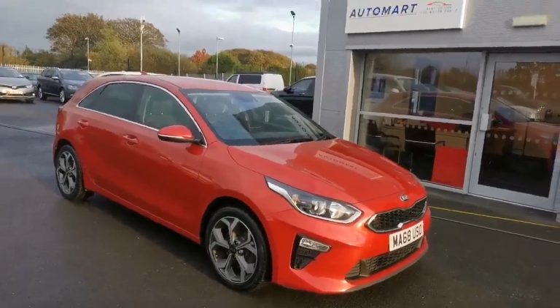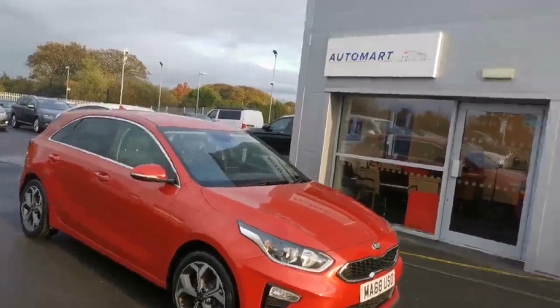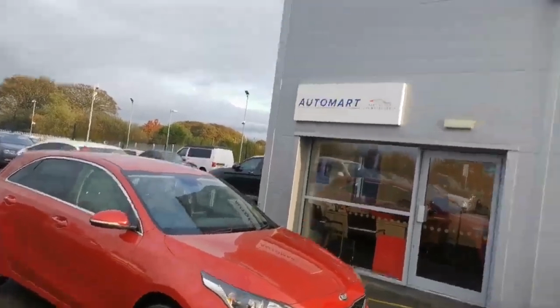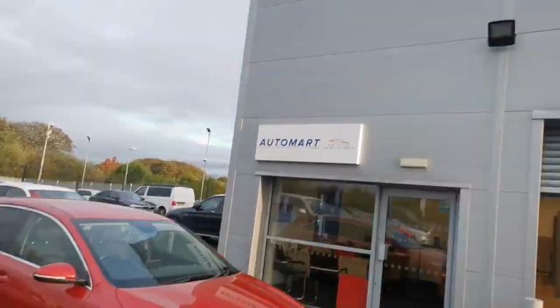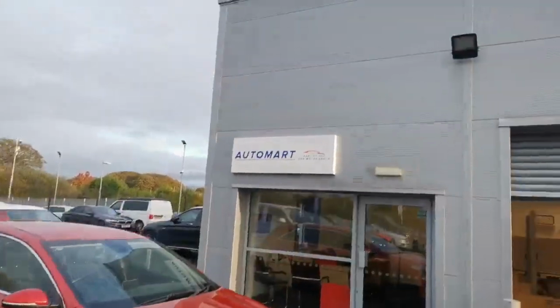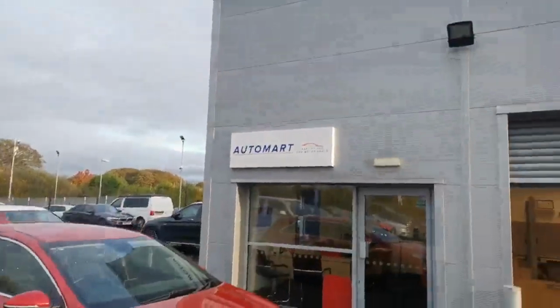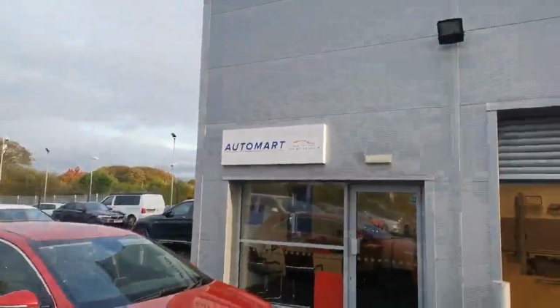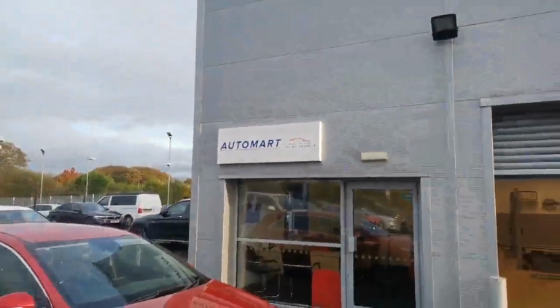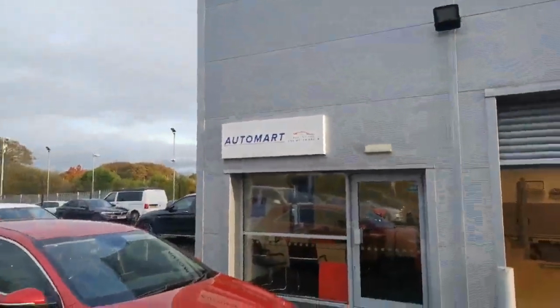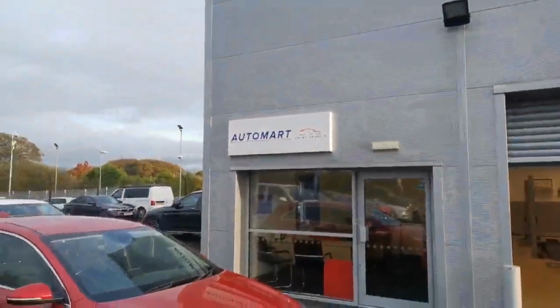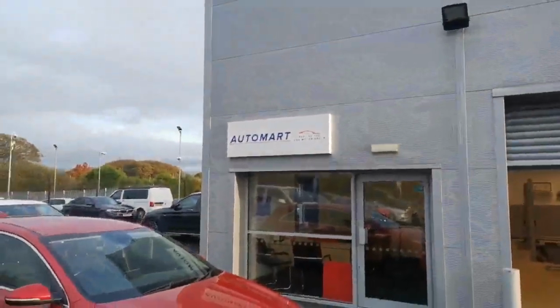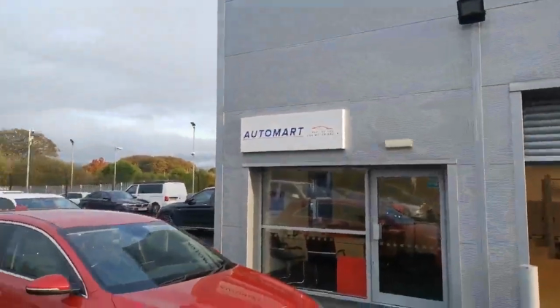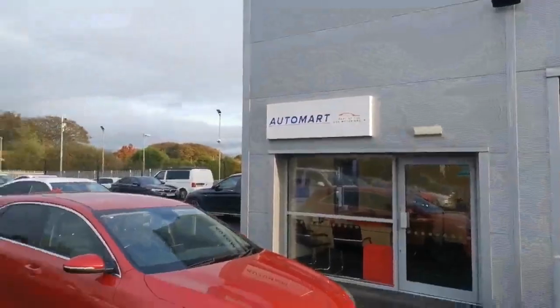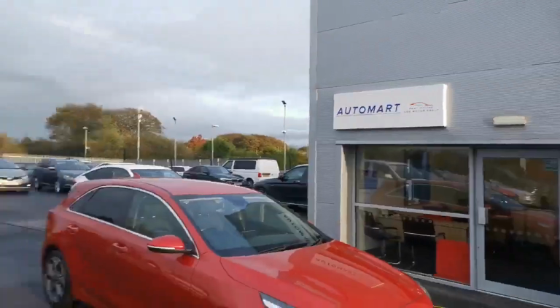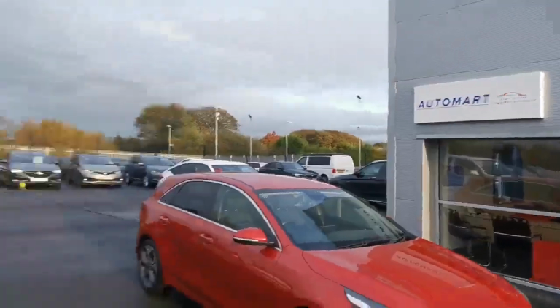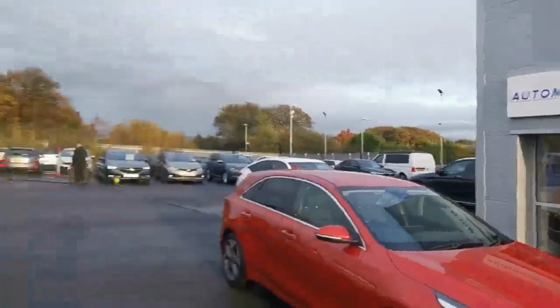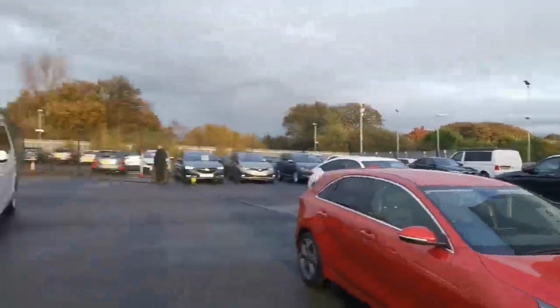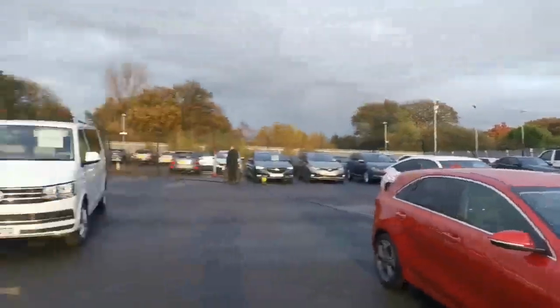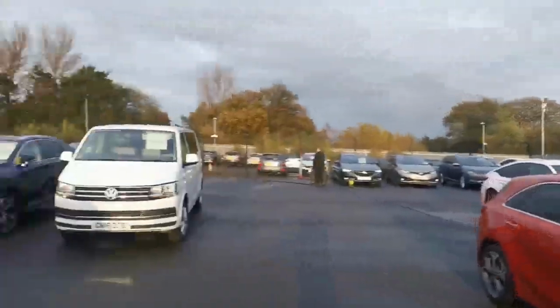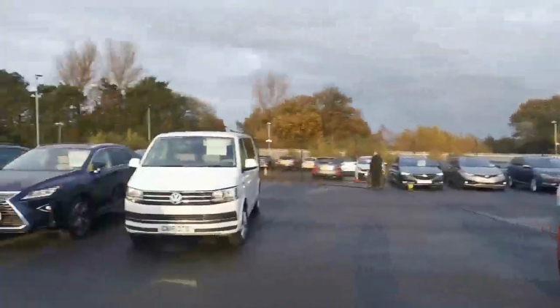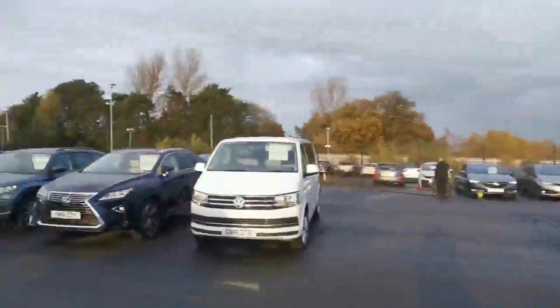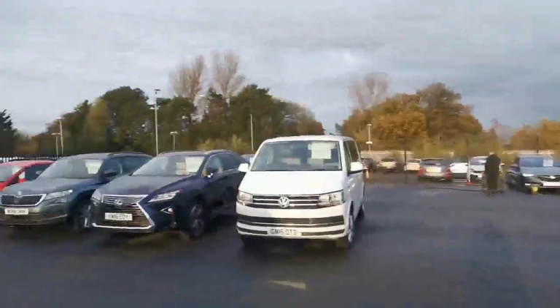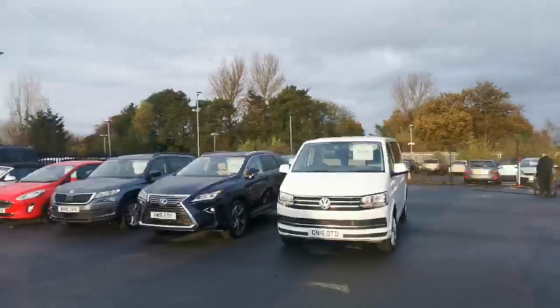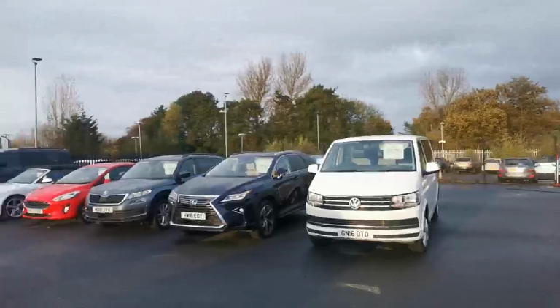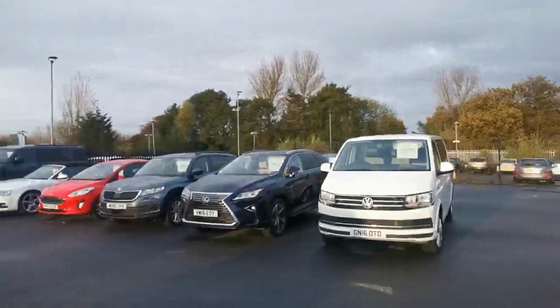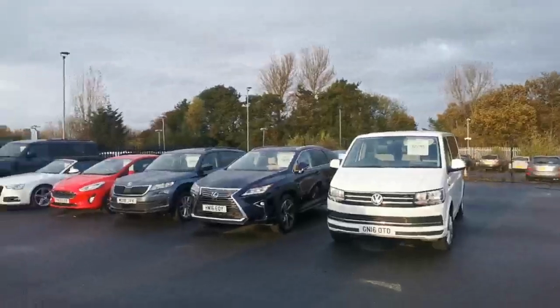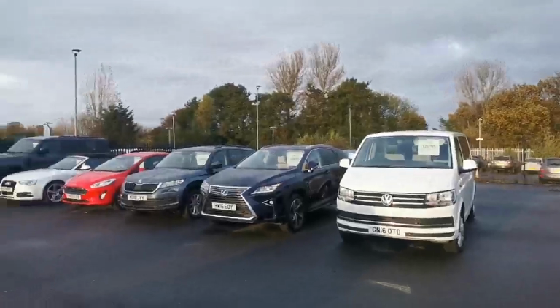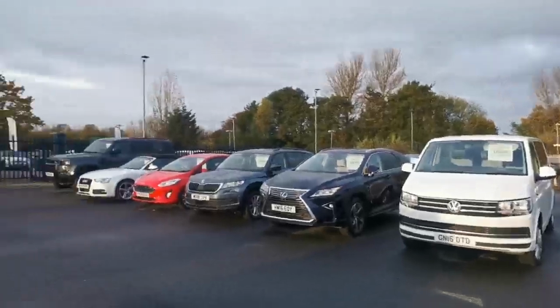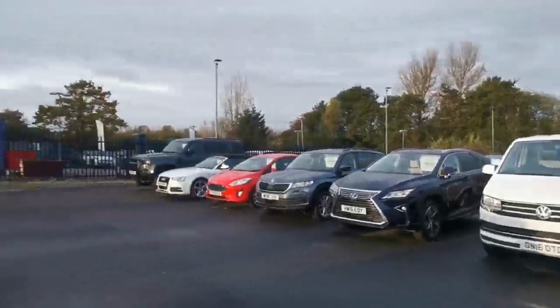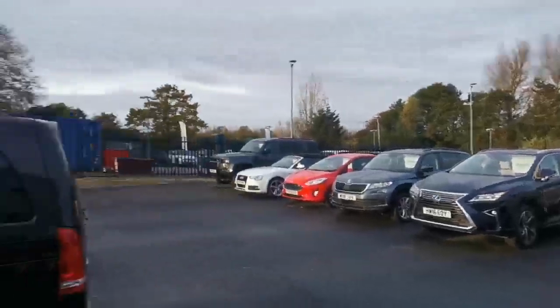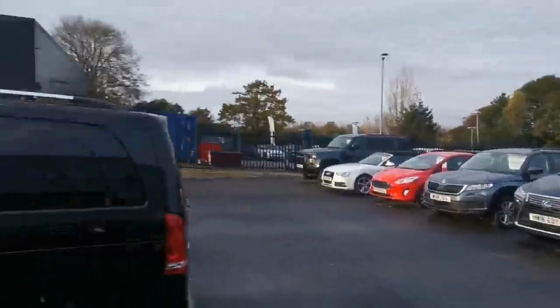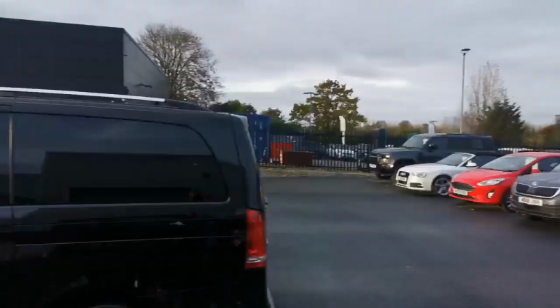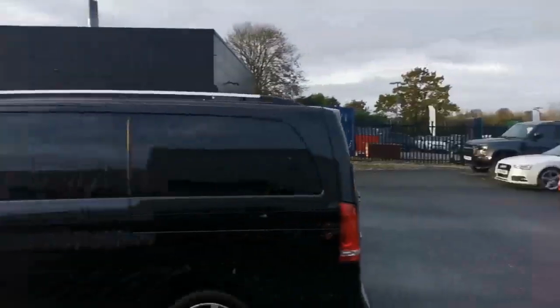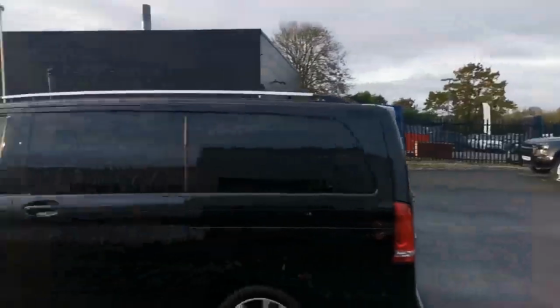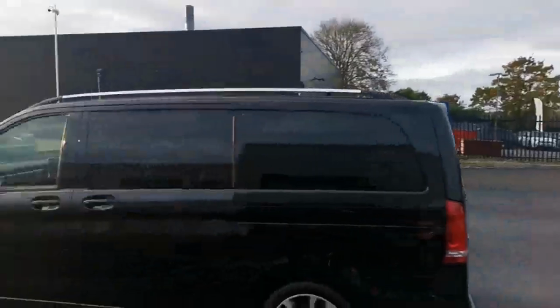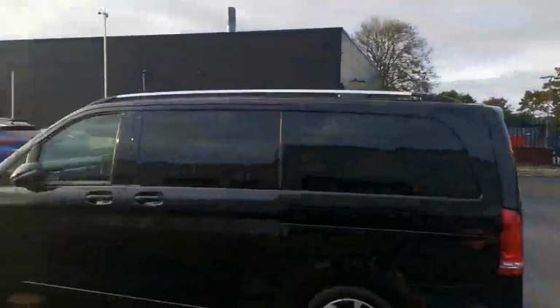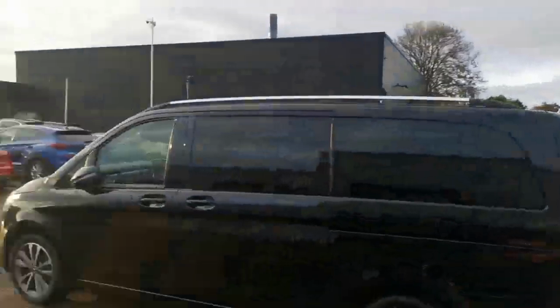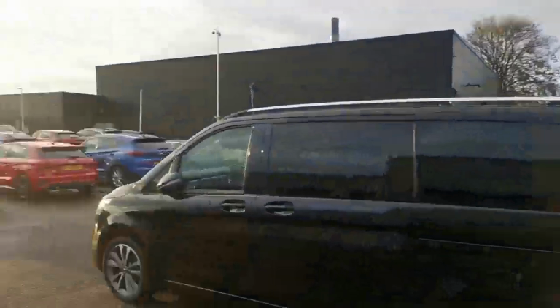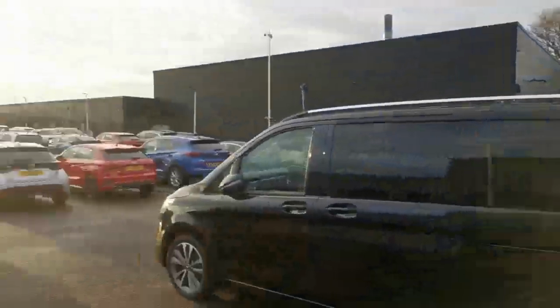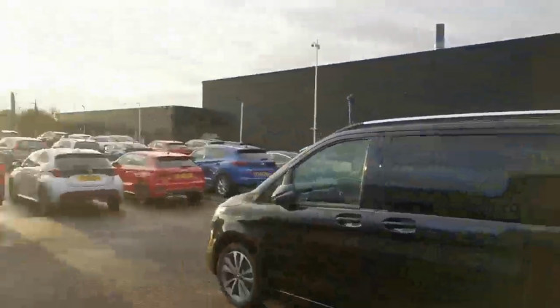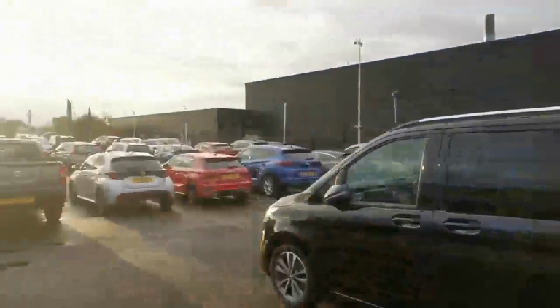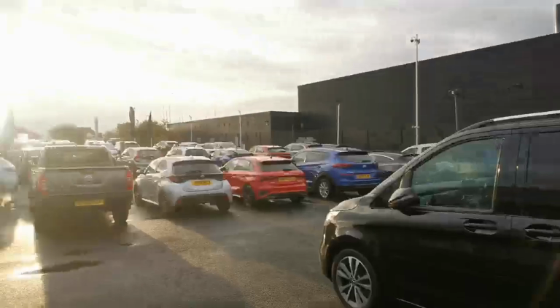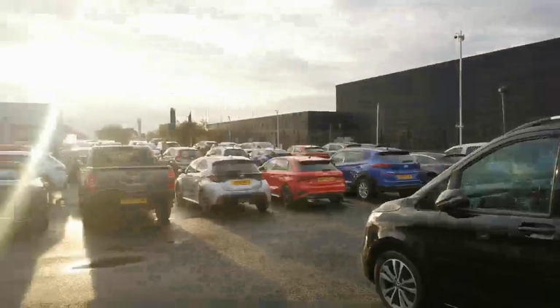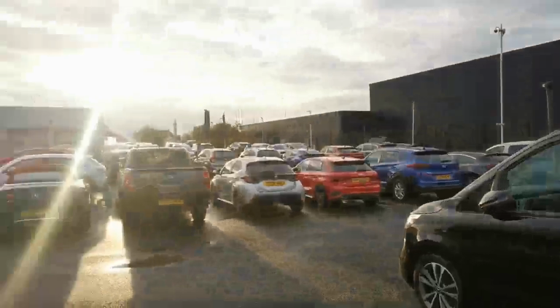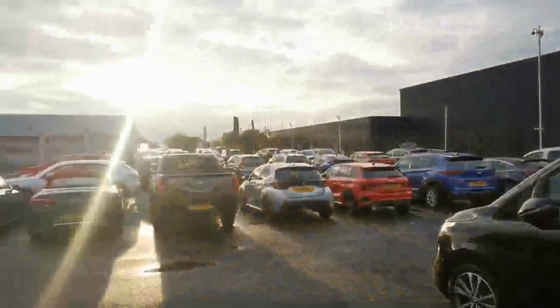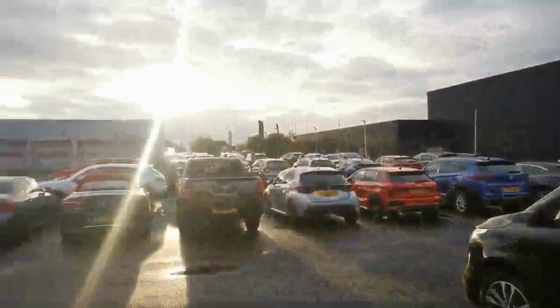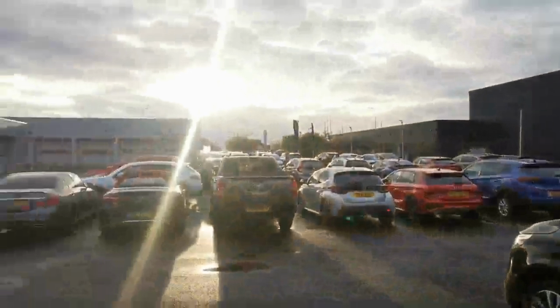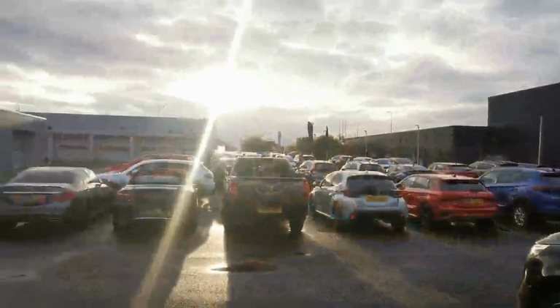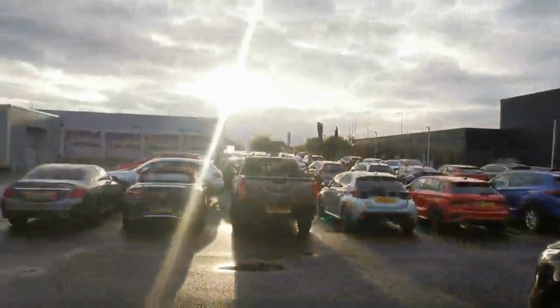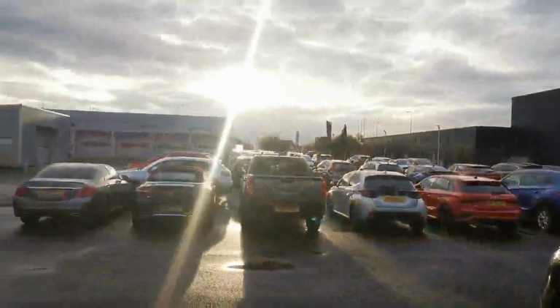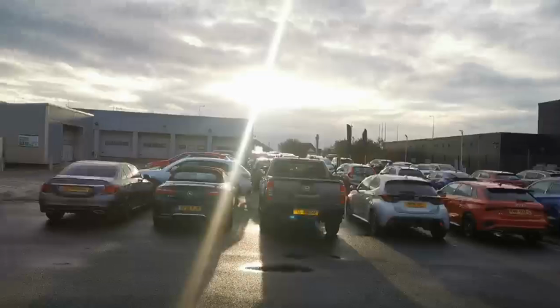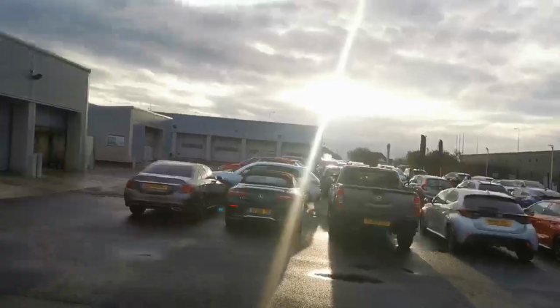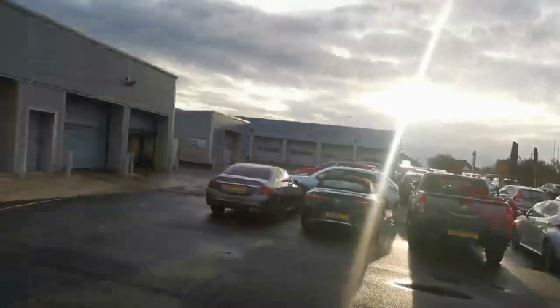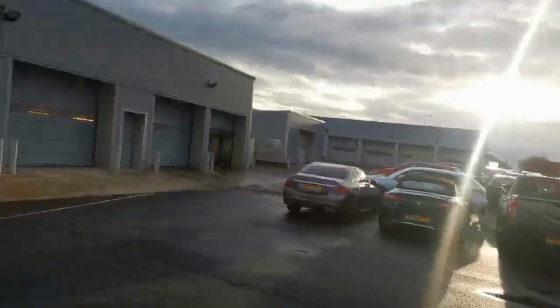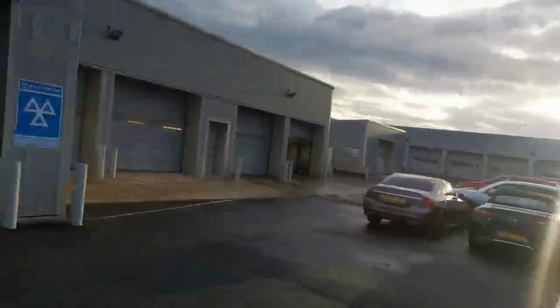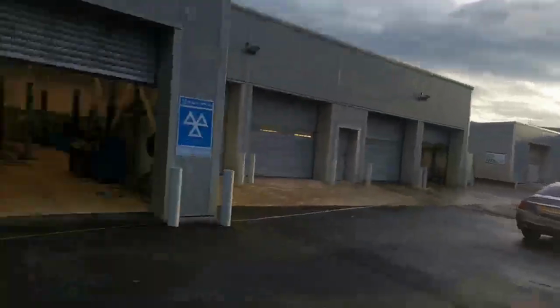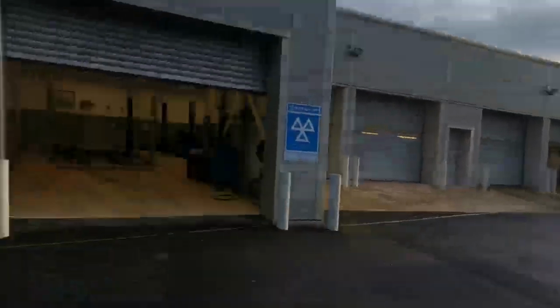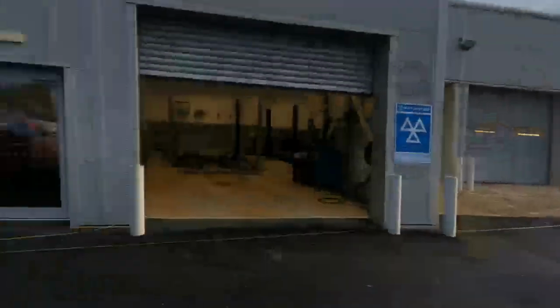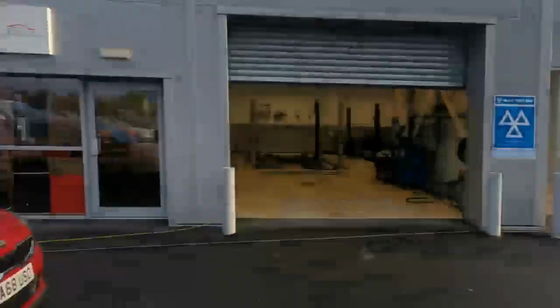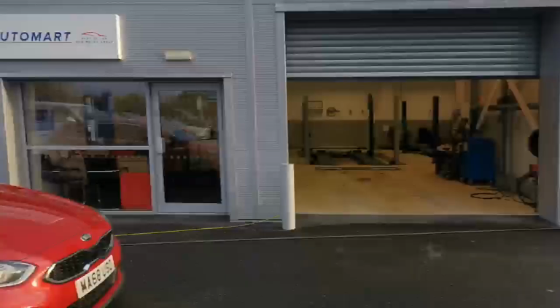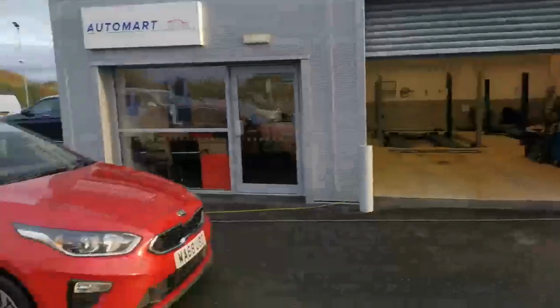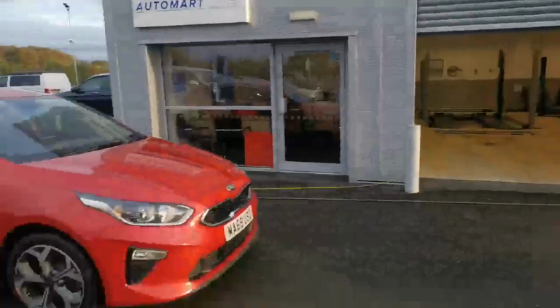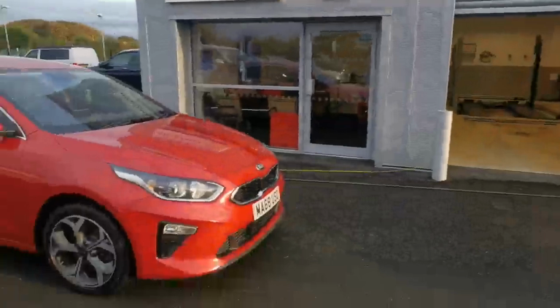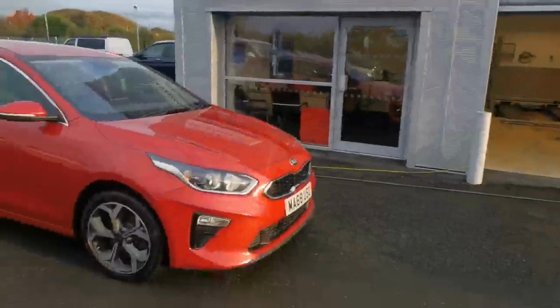This is us, by the way. We're one of four Automart sites across the northwest. We share the site with our parent Honda main dealer in the background.